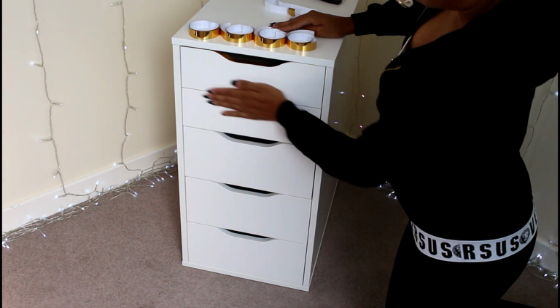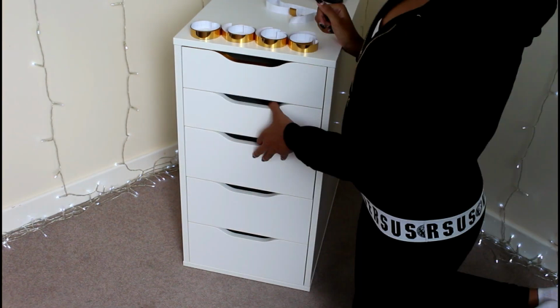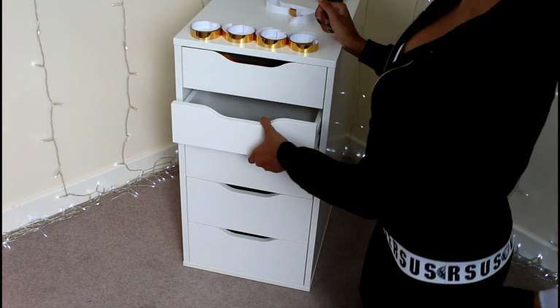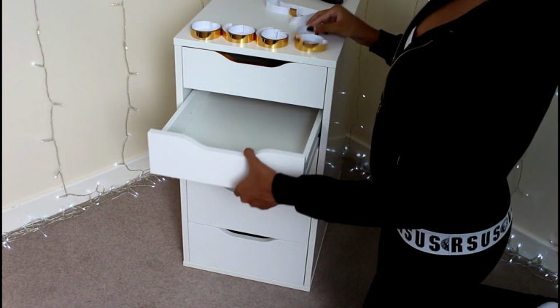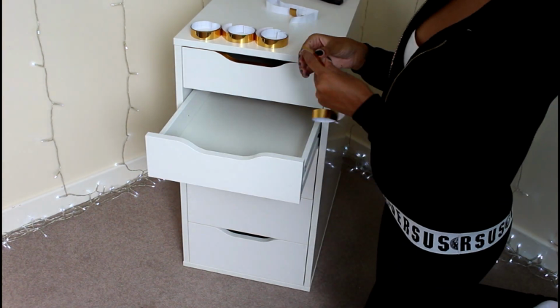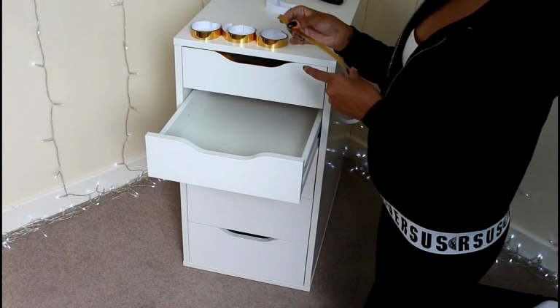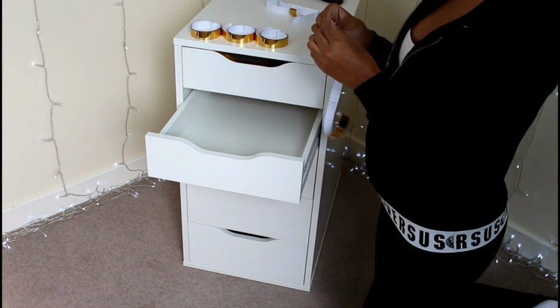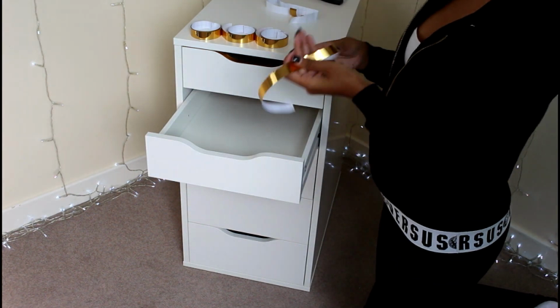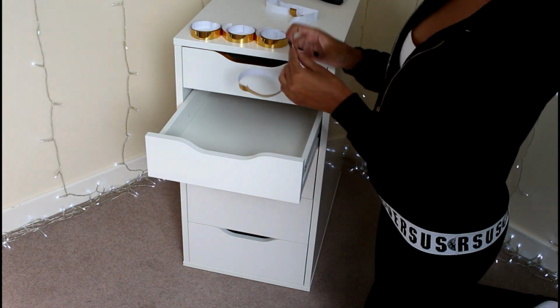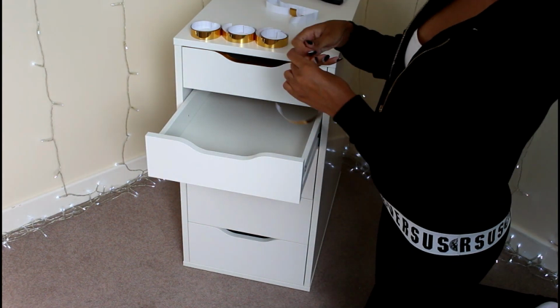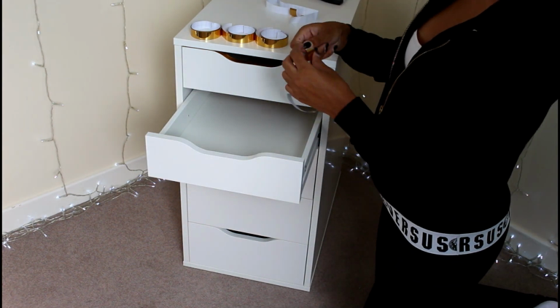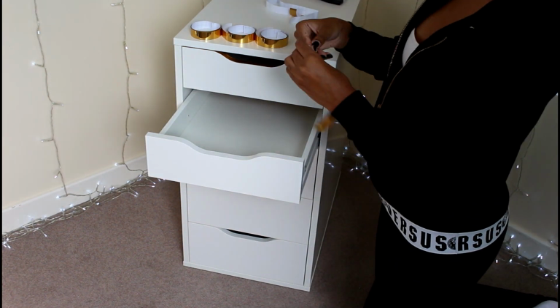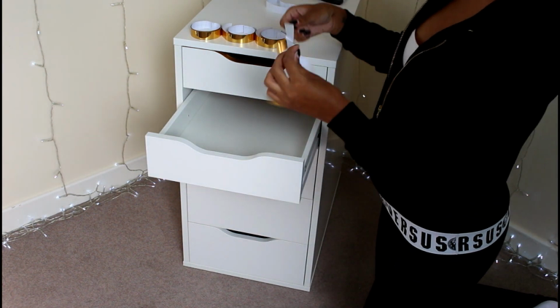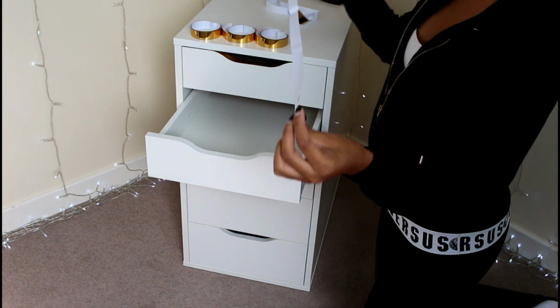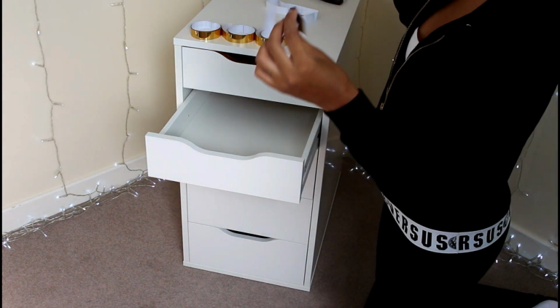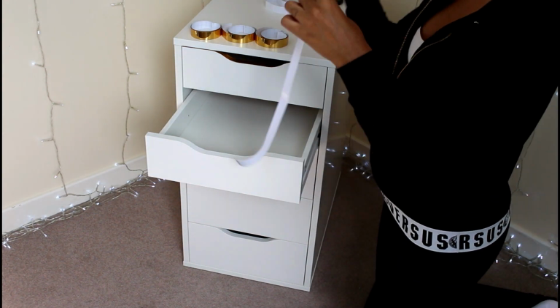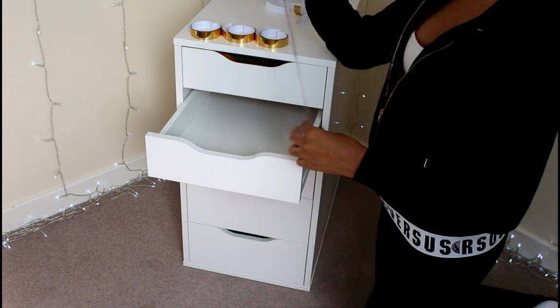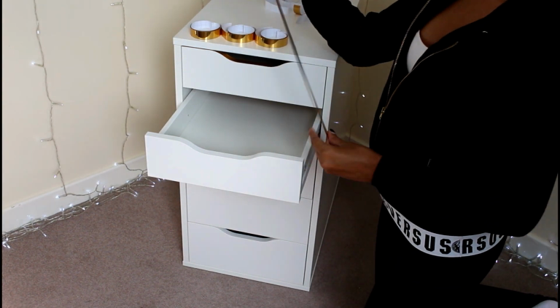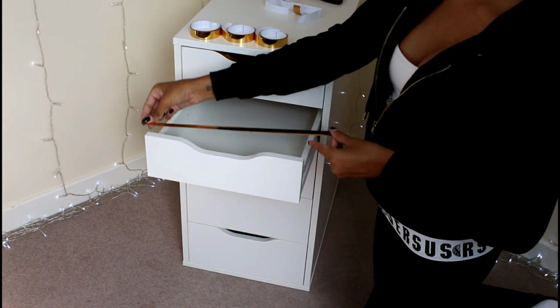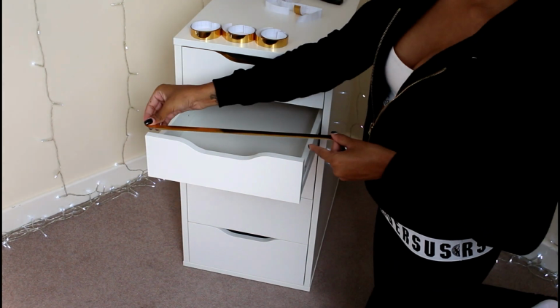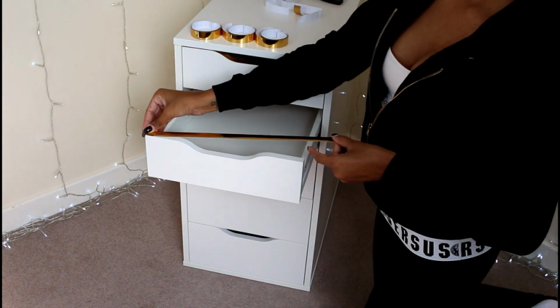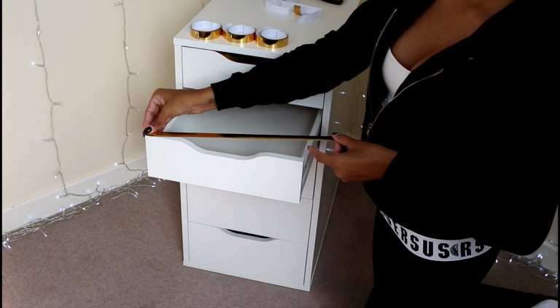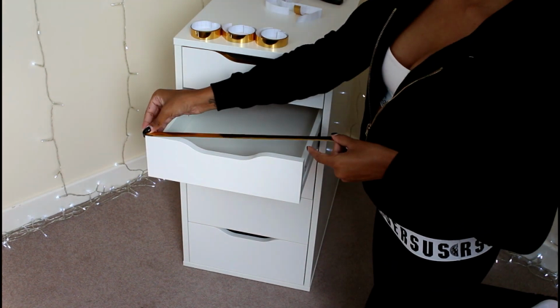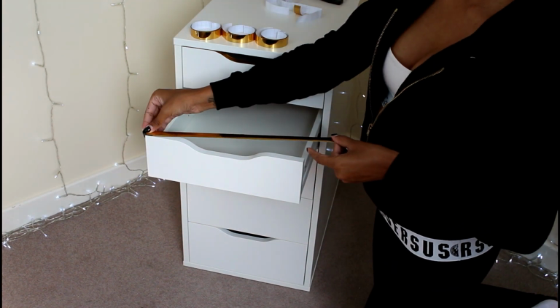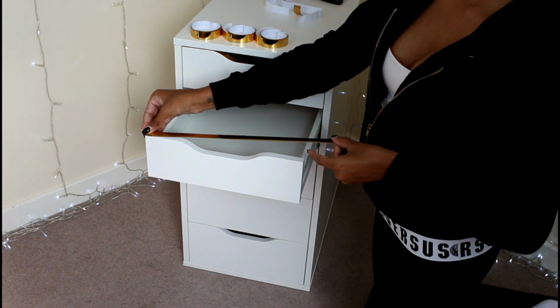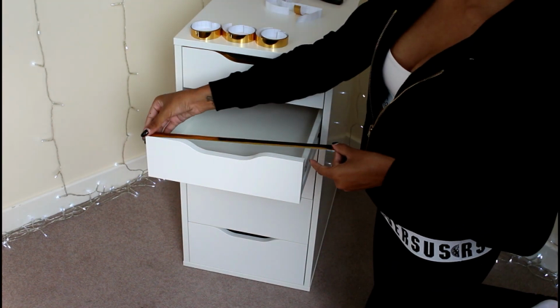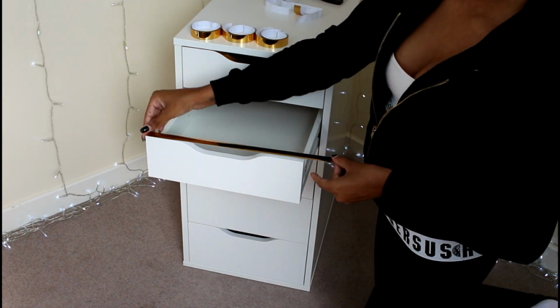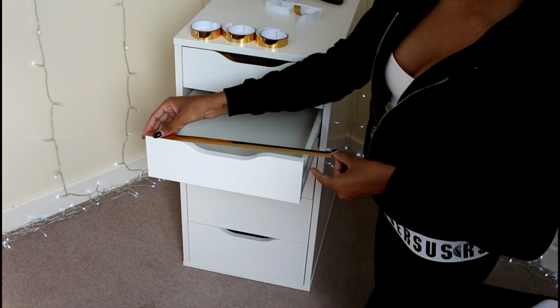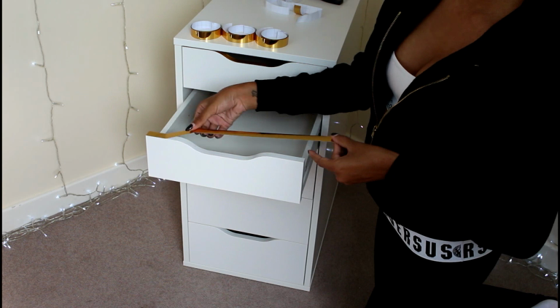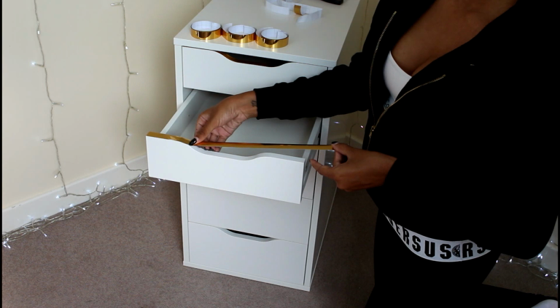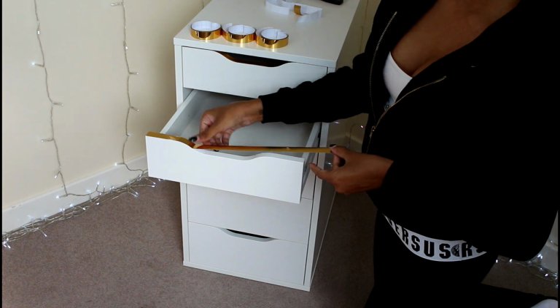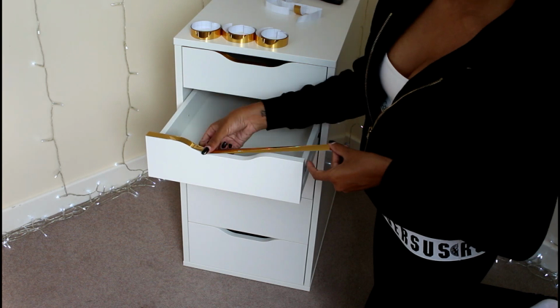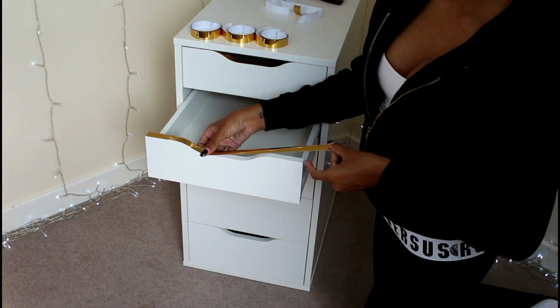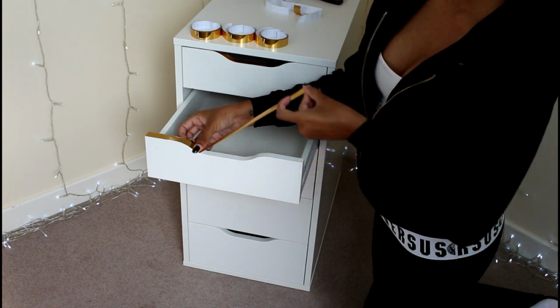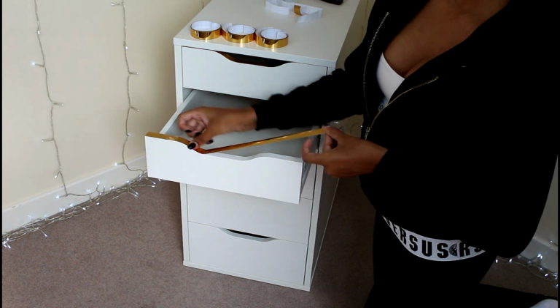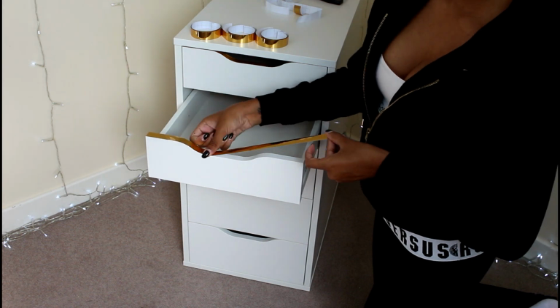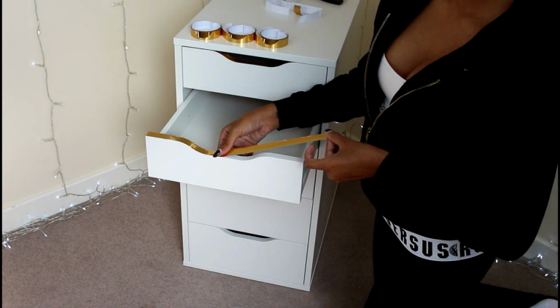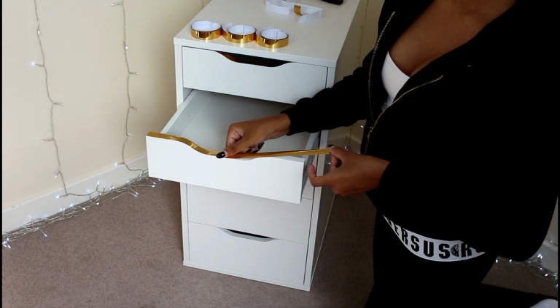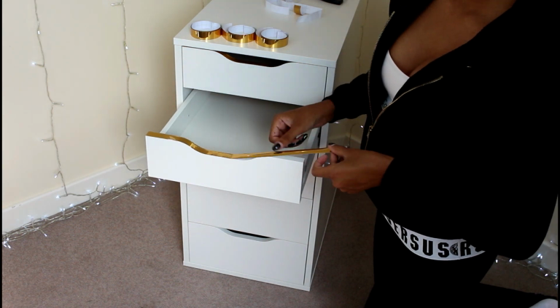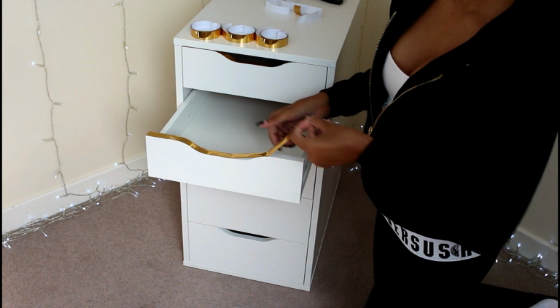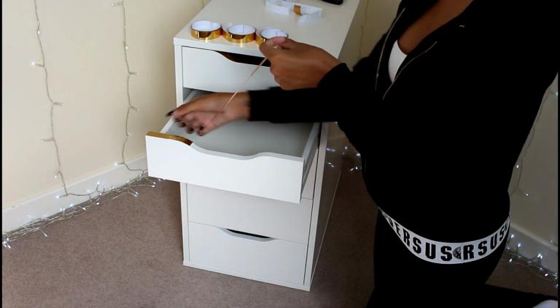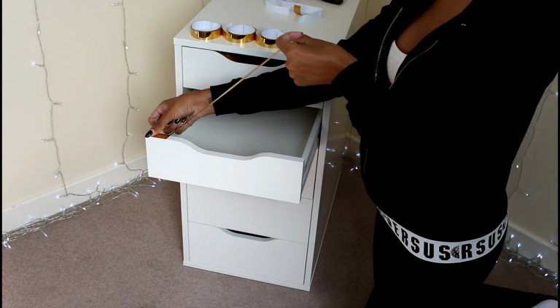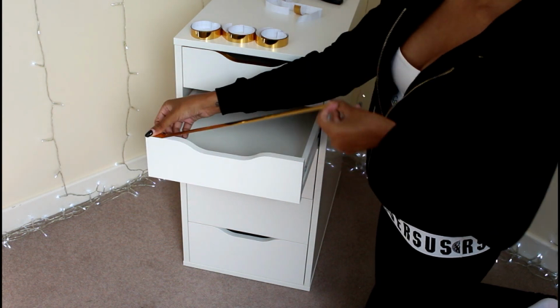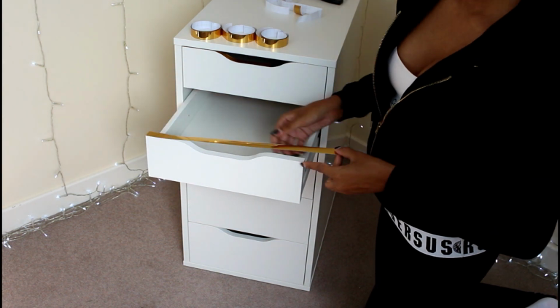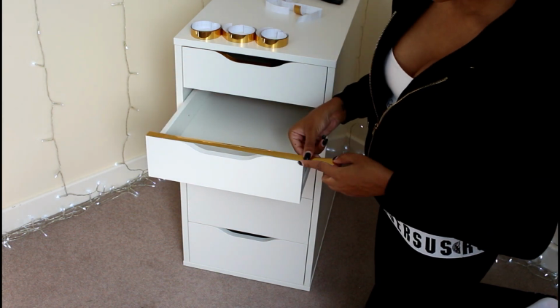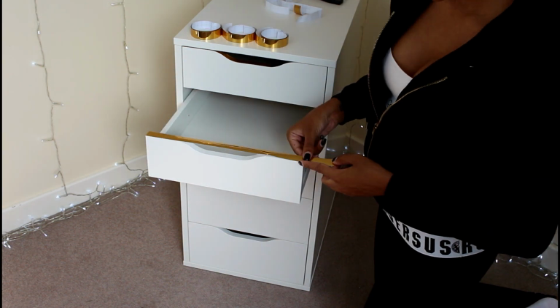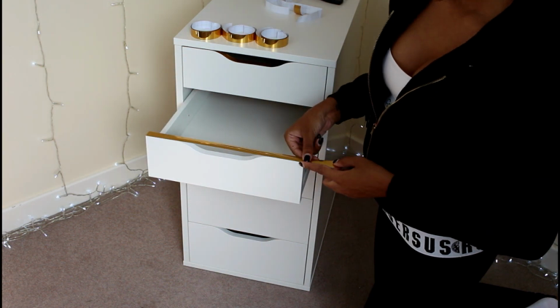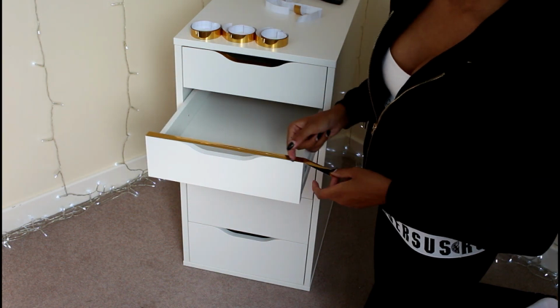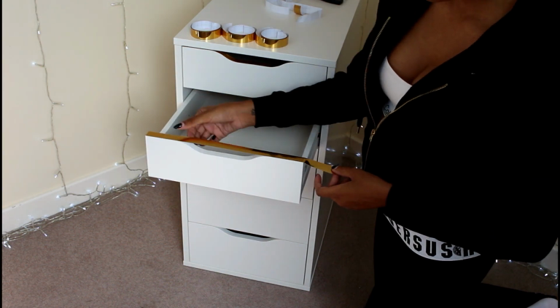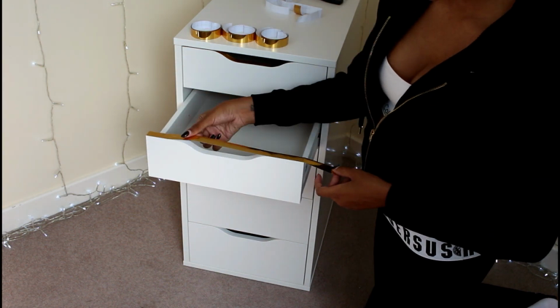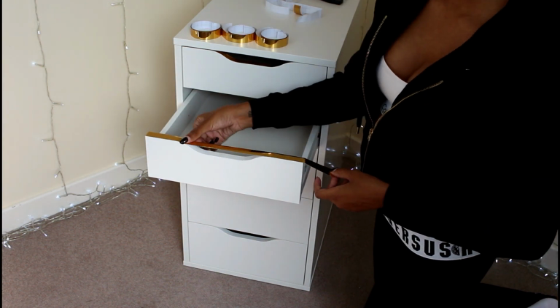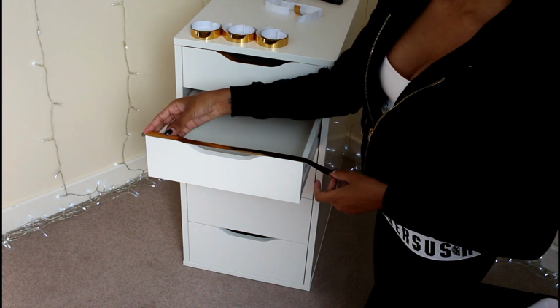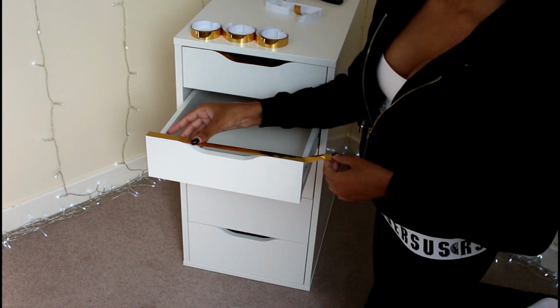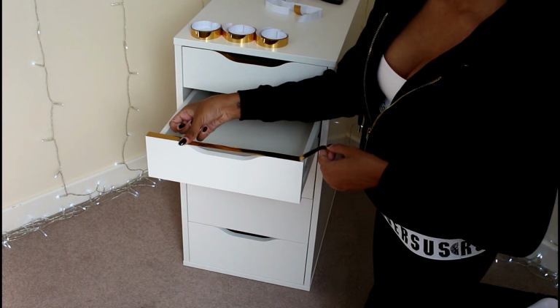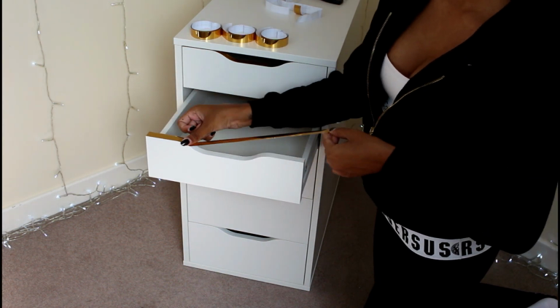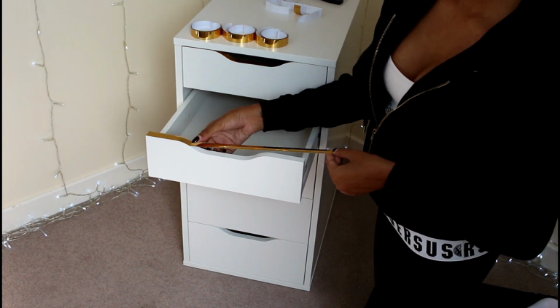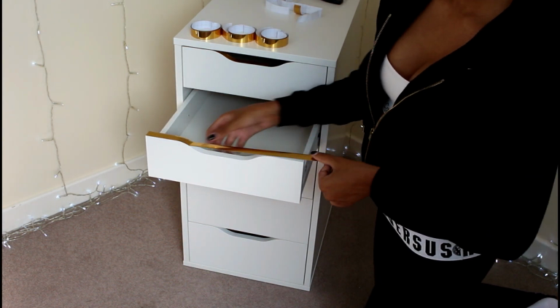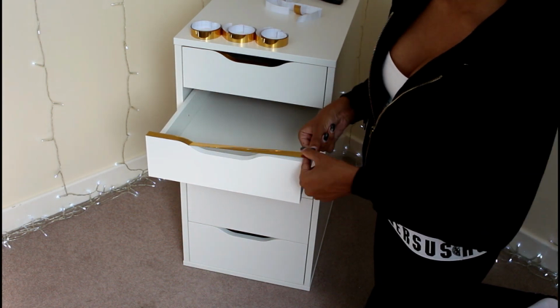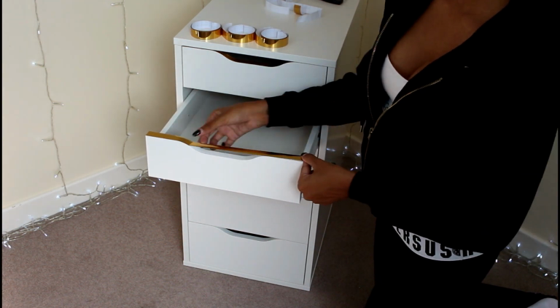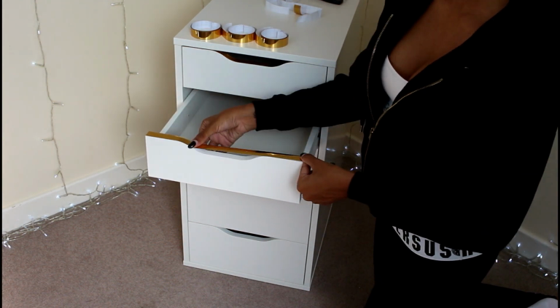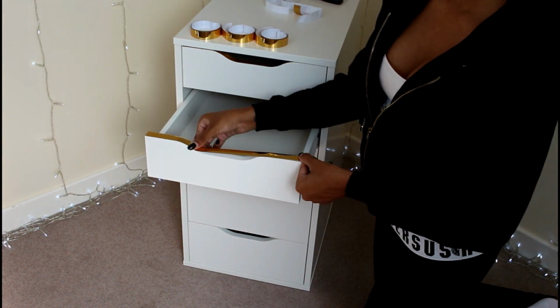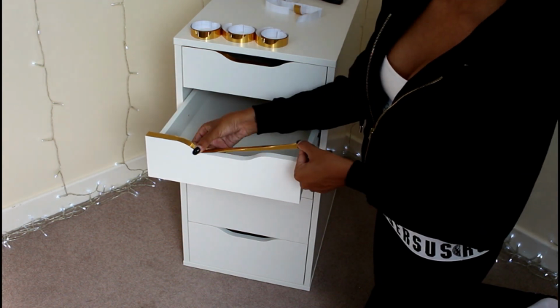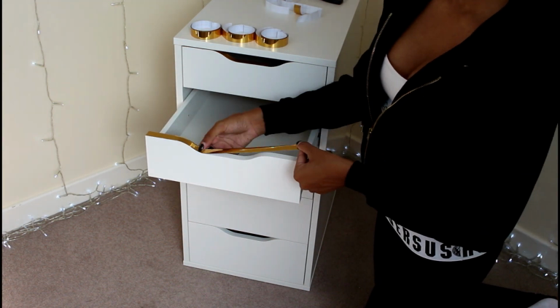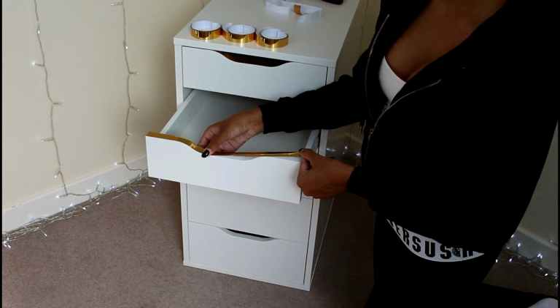So now I'm going to speed this up quickly and go through the next four drawers really quick, just so I can get to the end and show you the finished product.